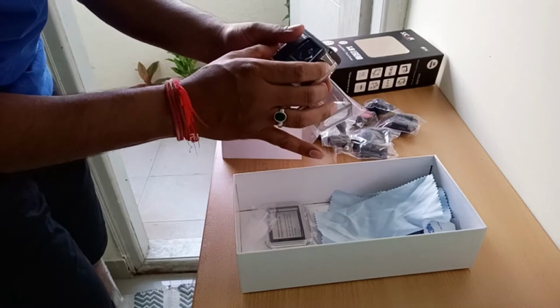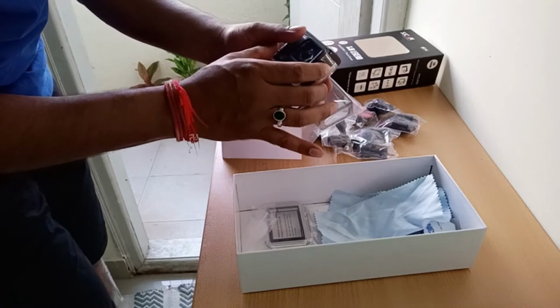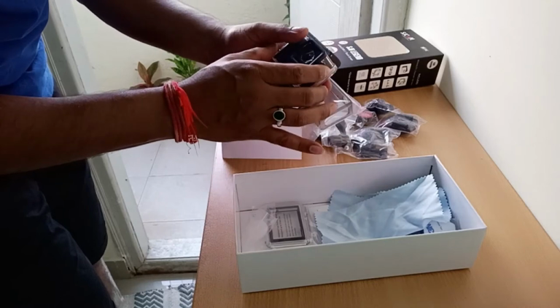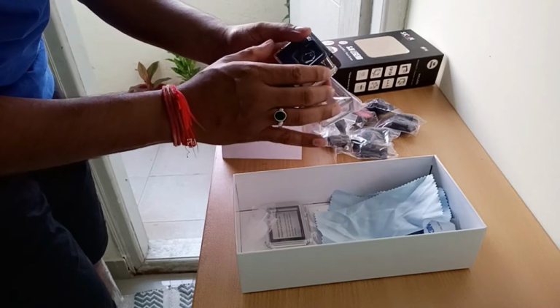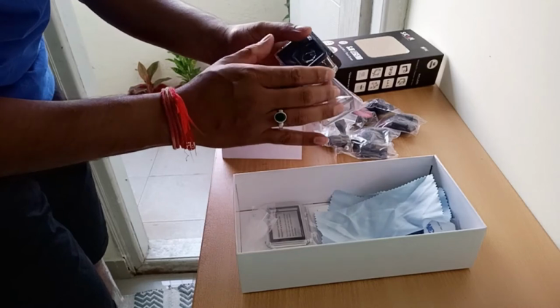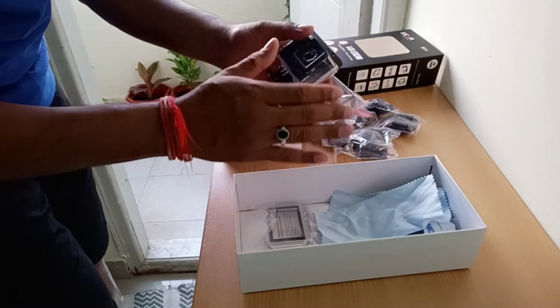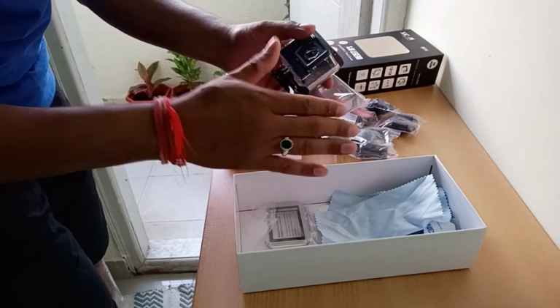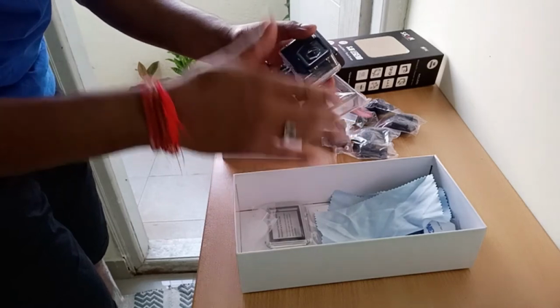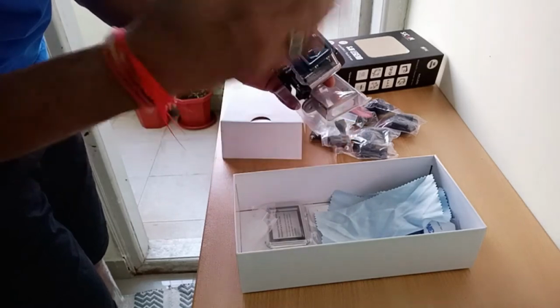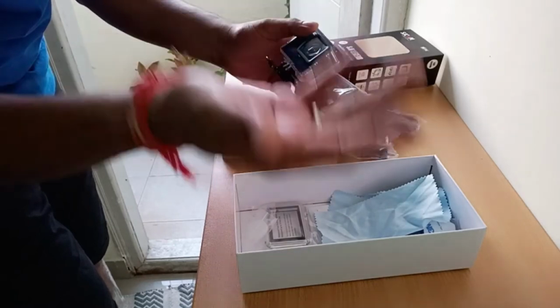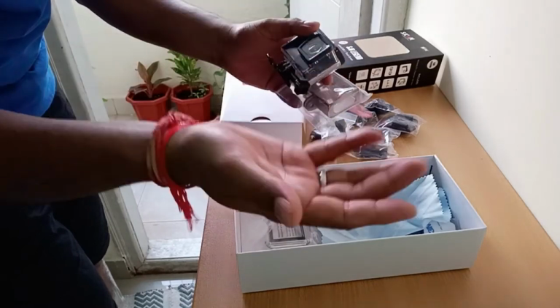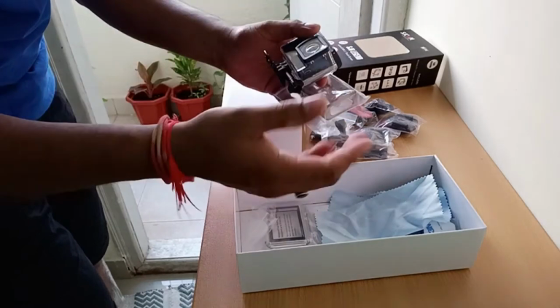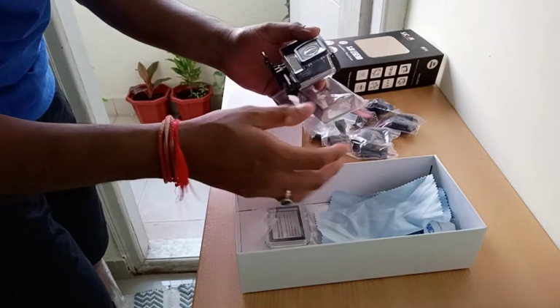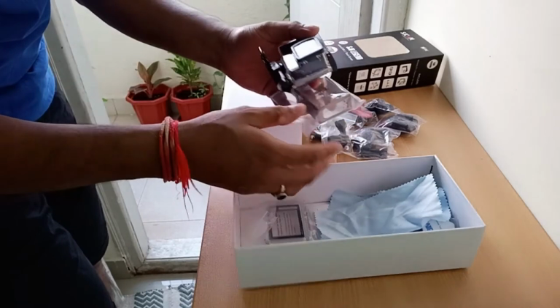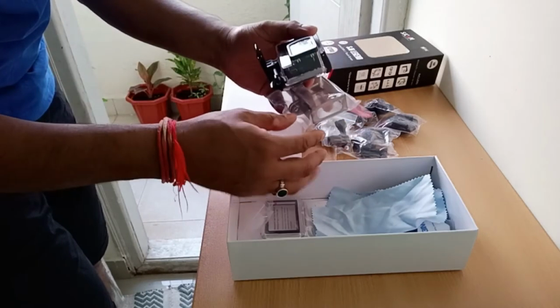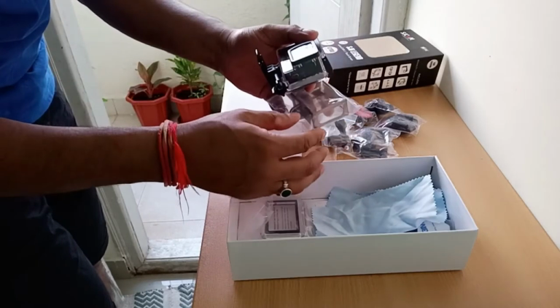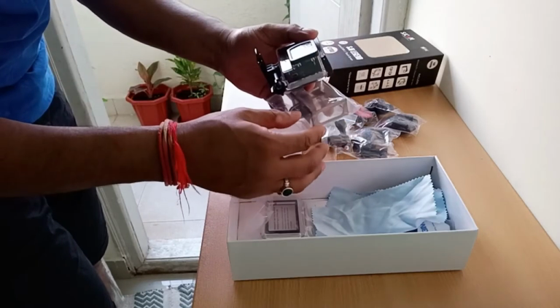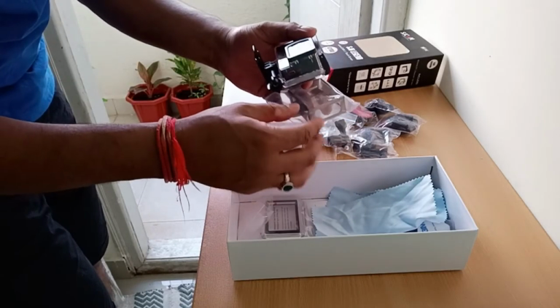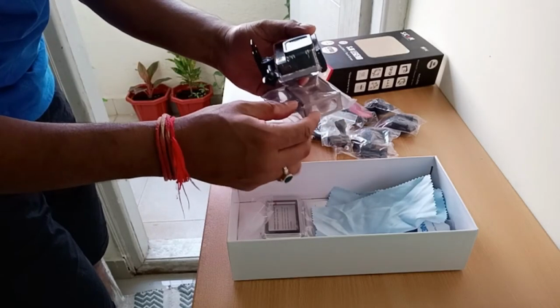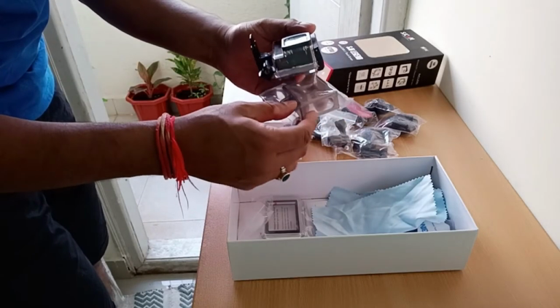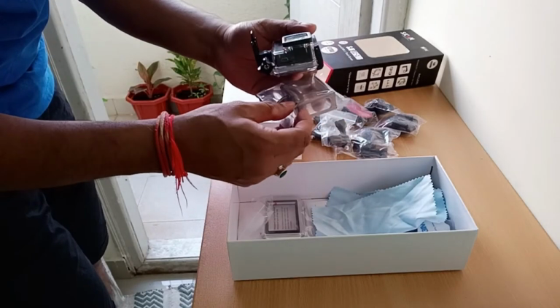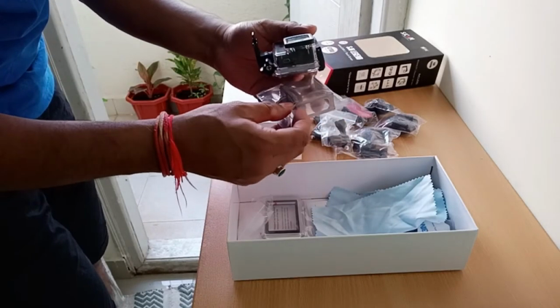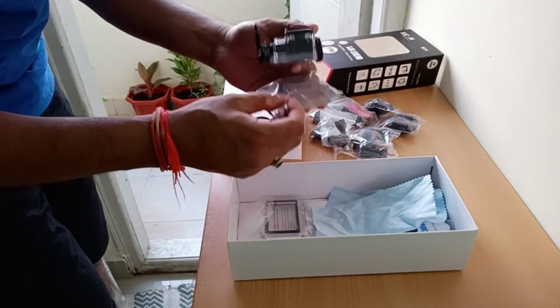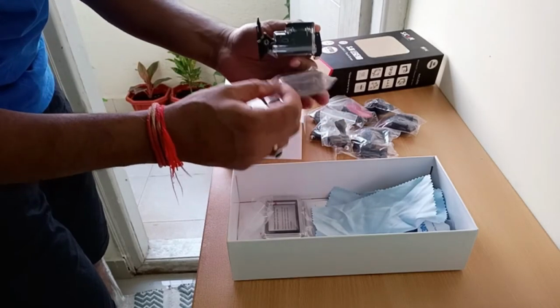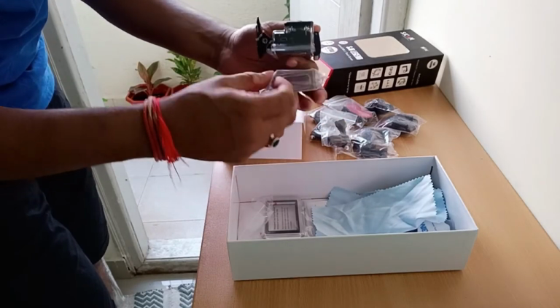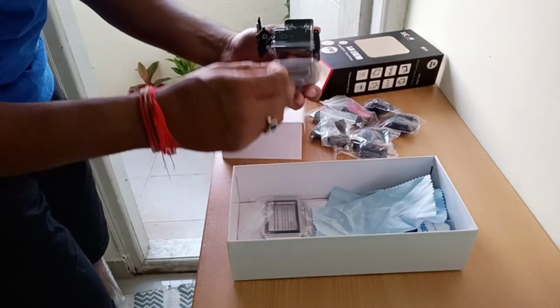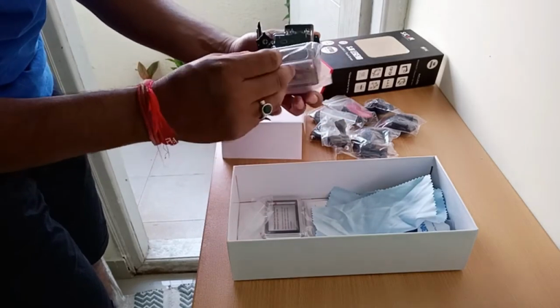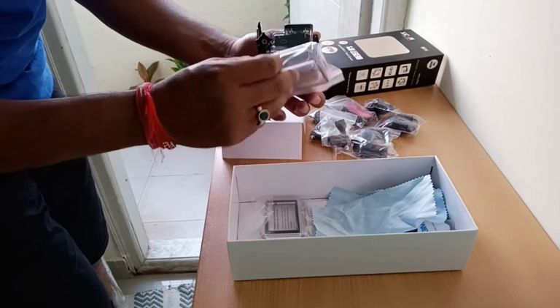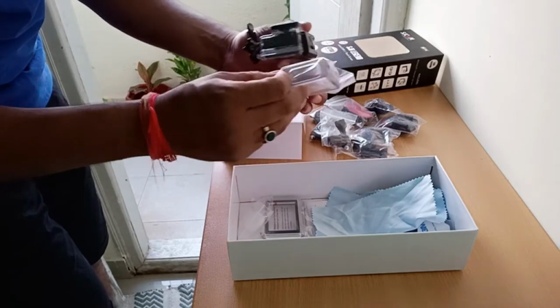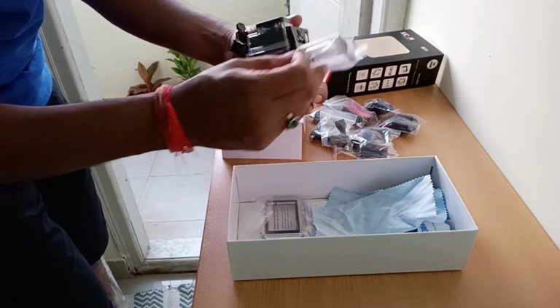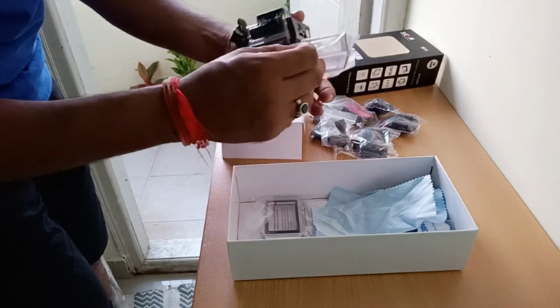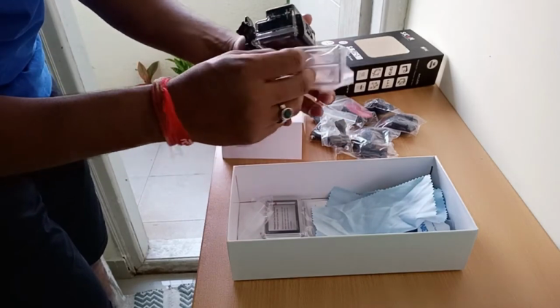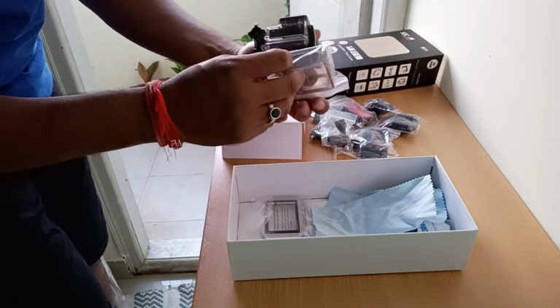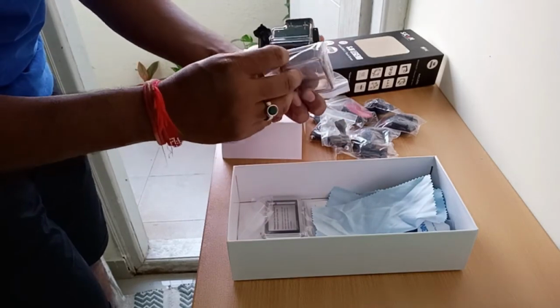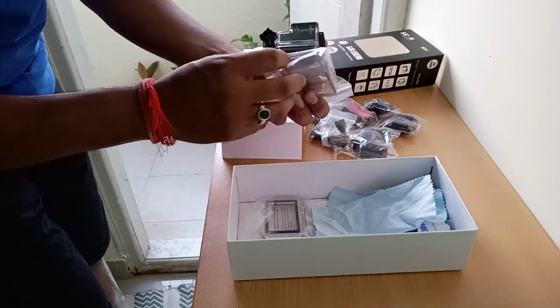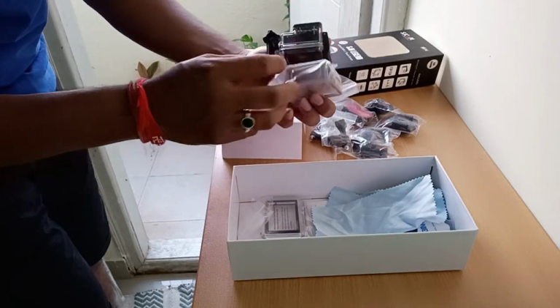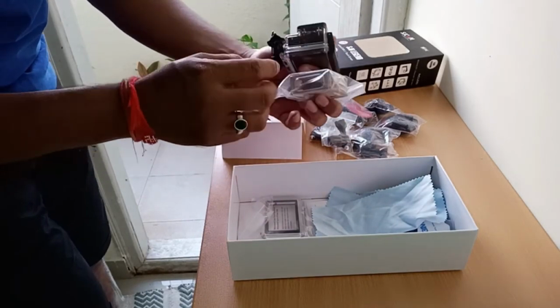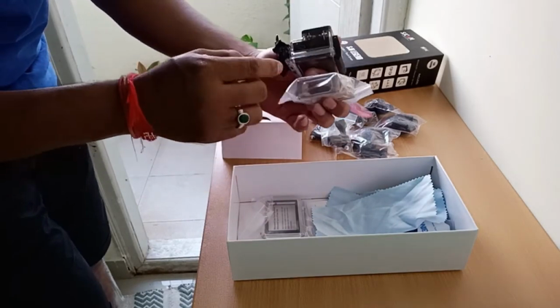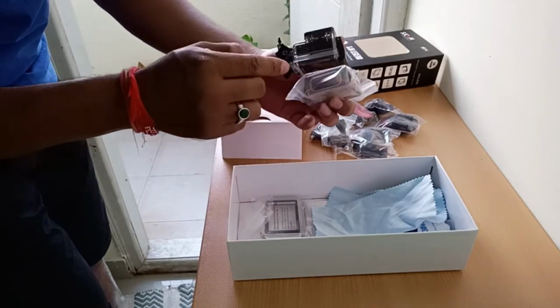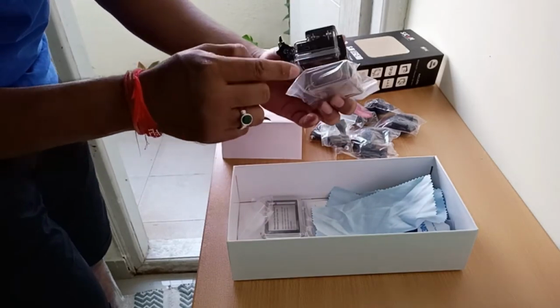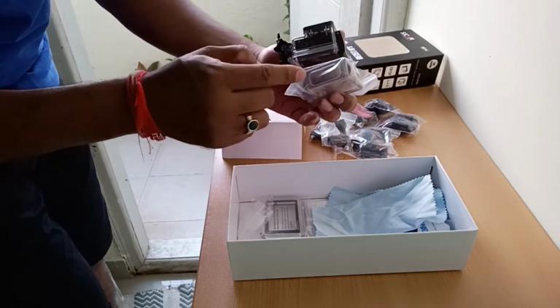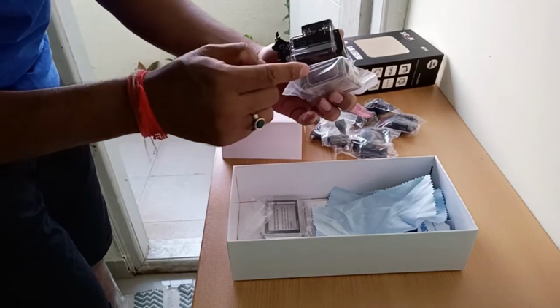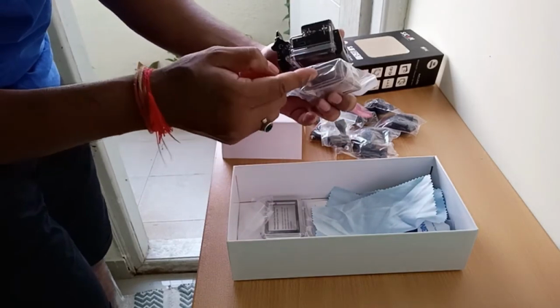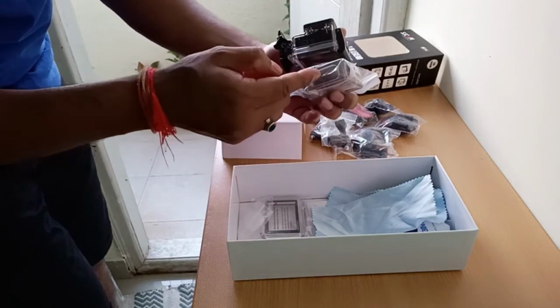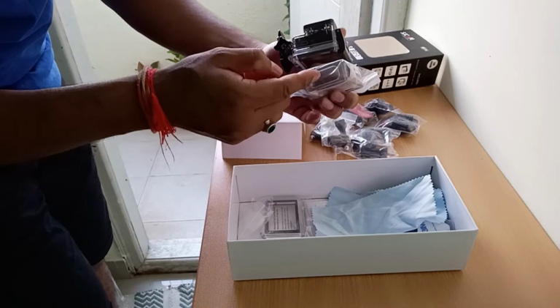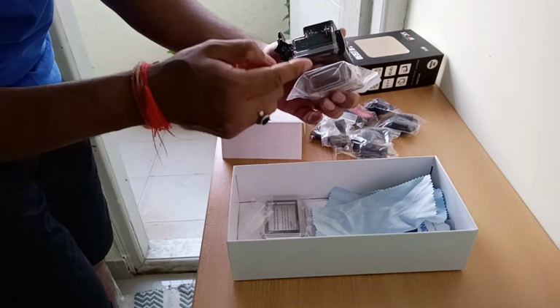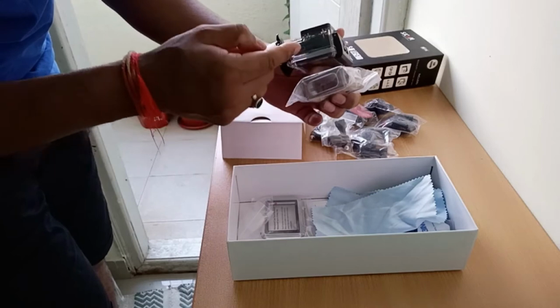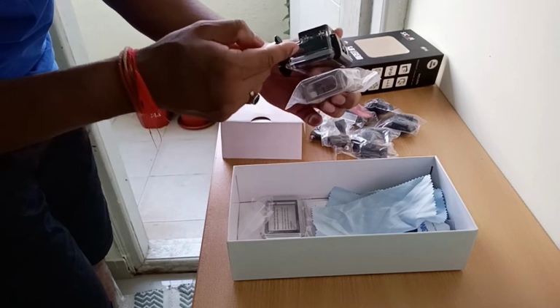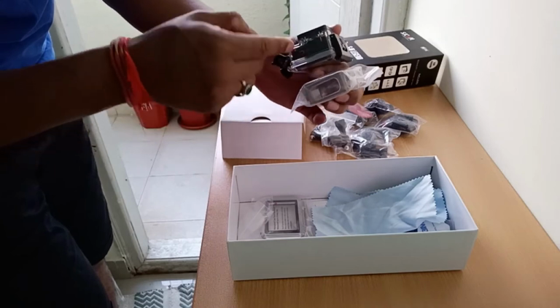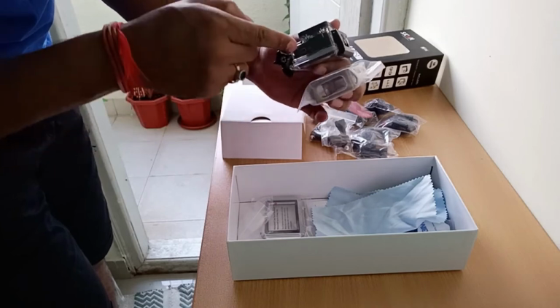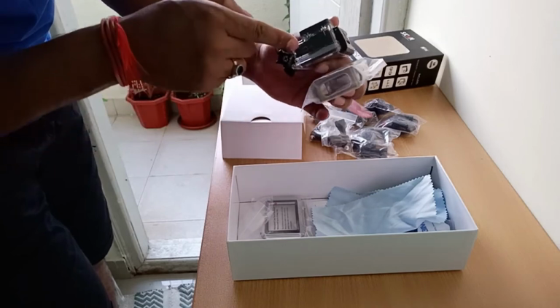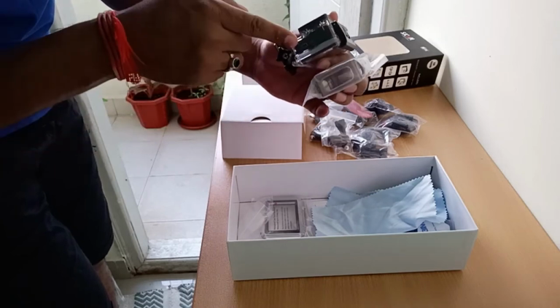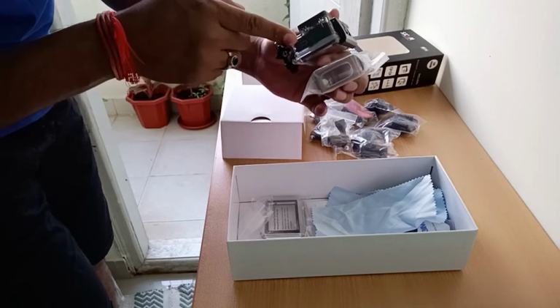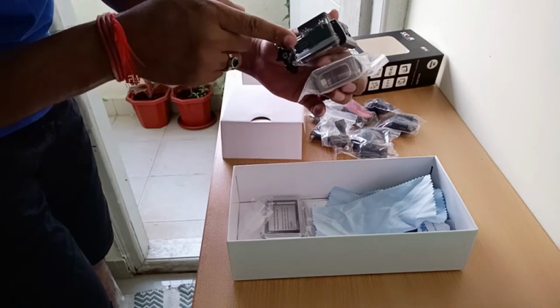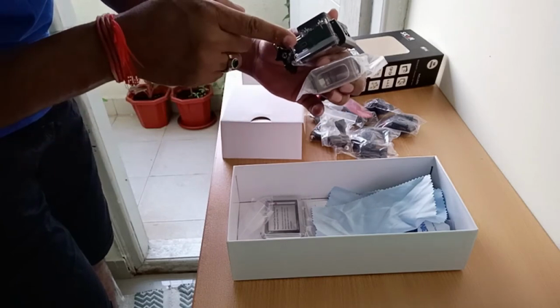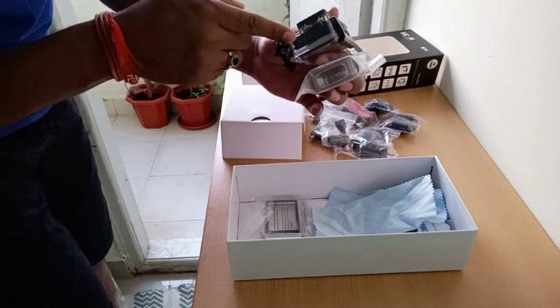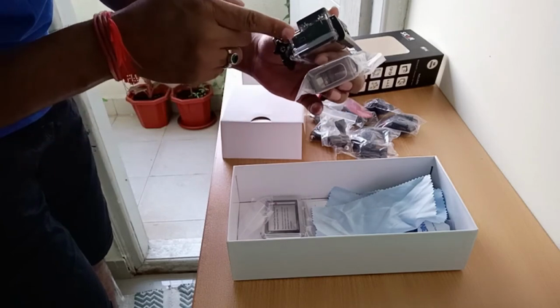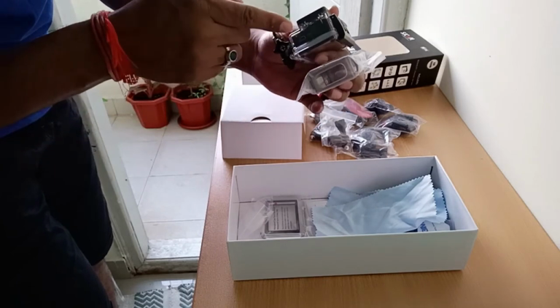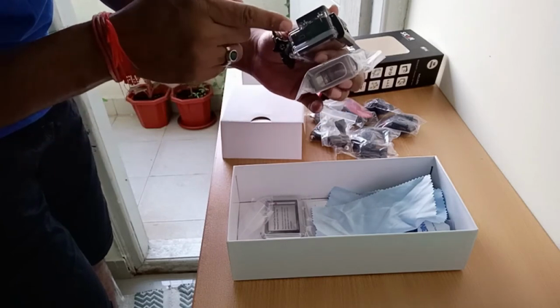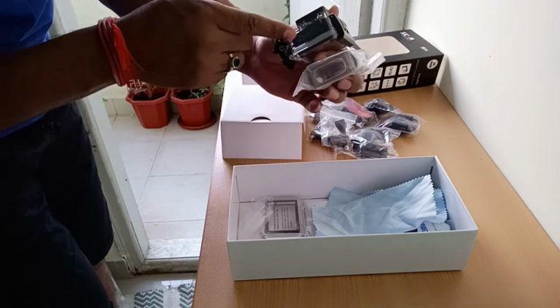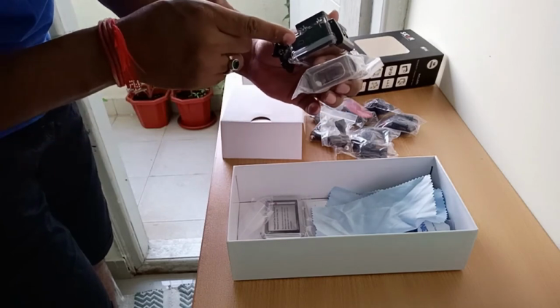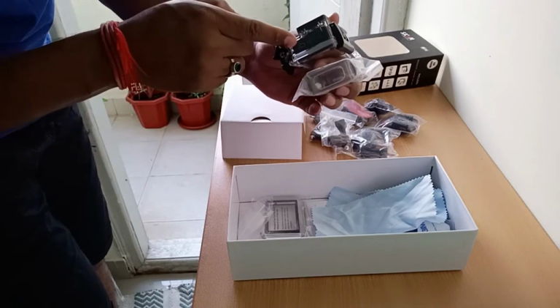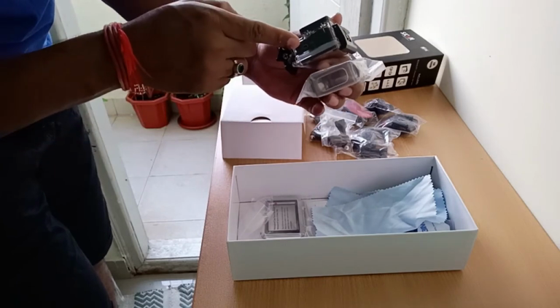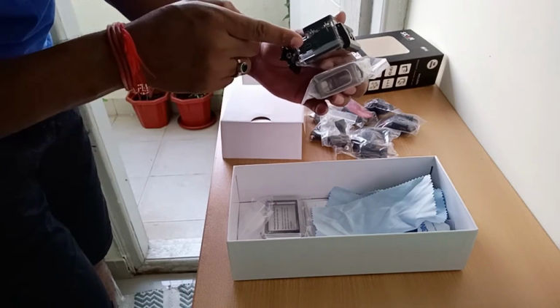I am planning to fix this camera to my helmet. I will do another video where I connect it and show you guys.